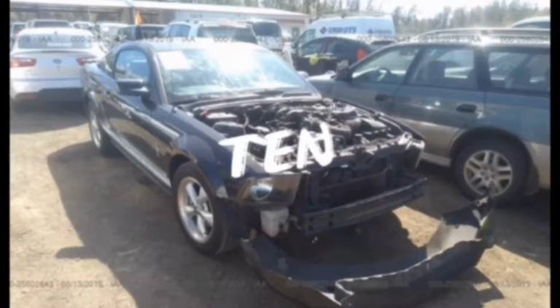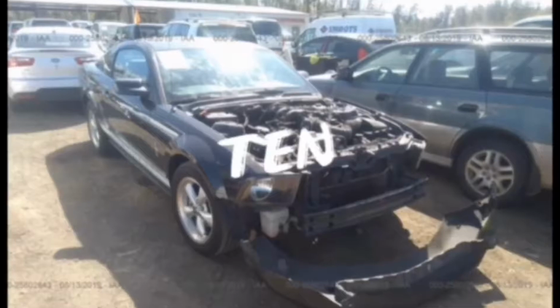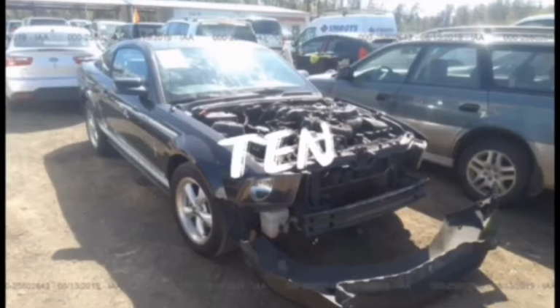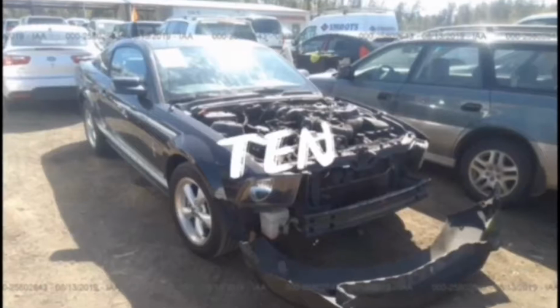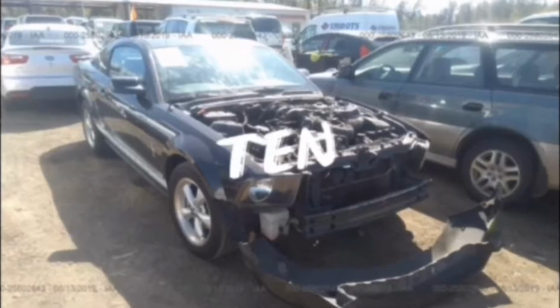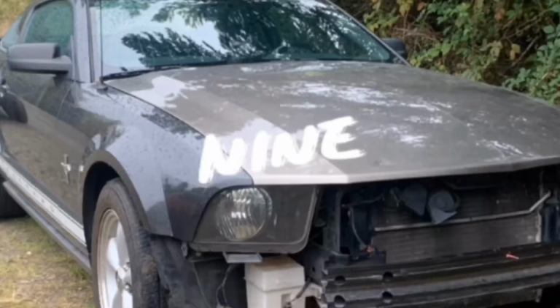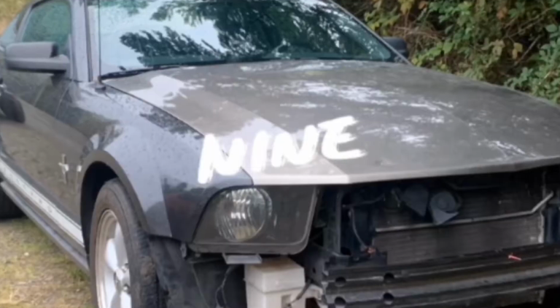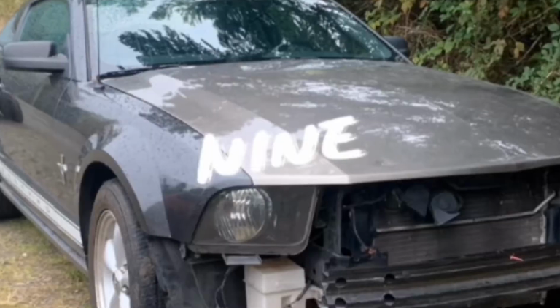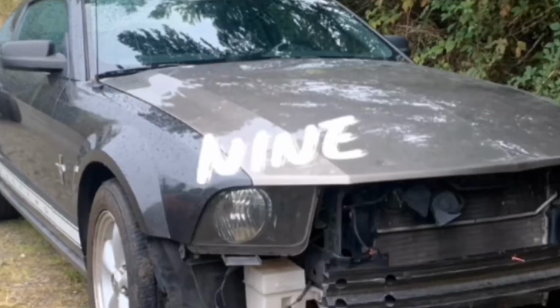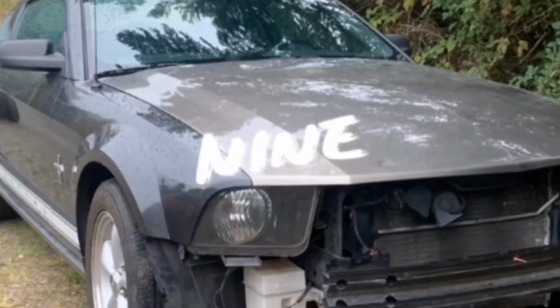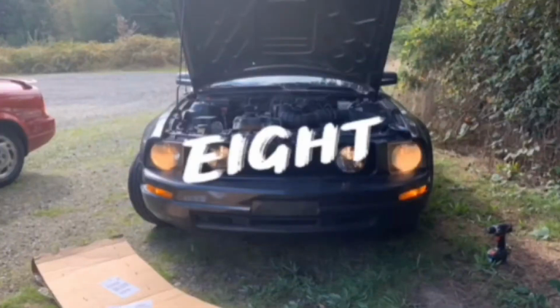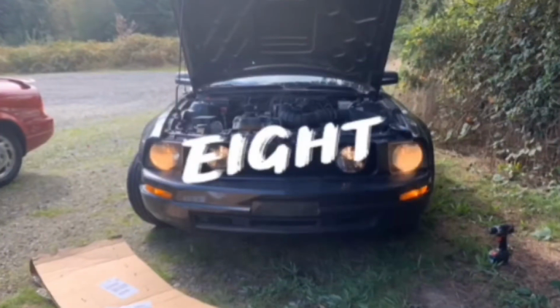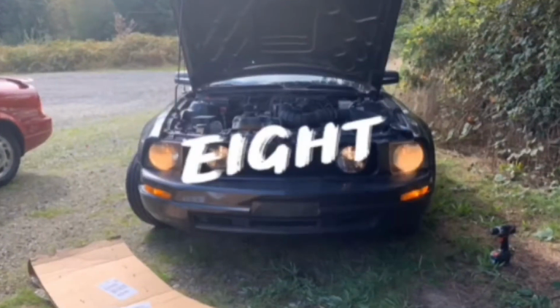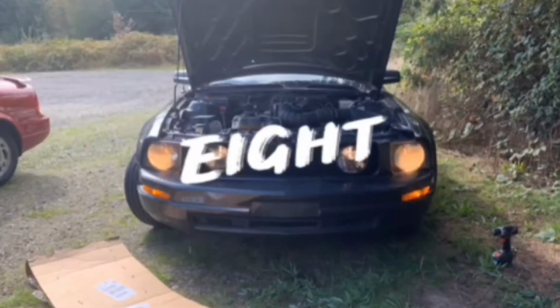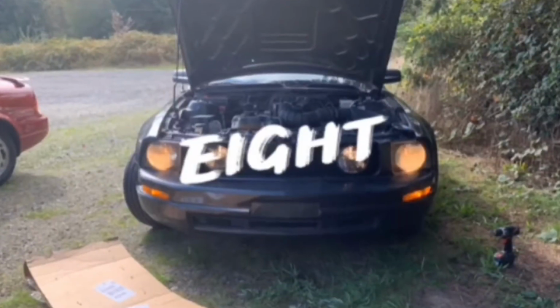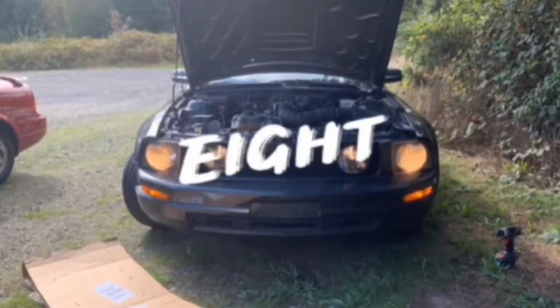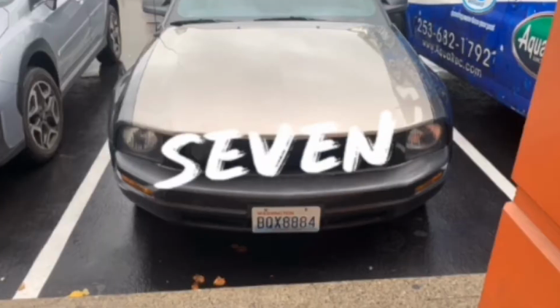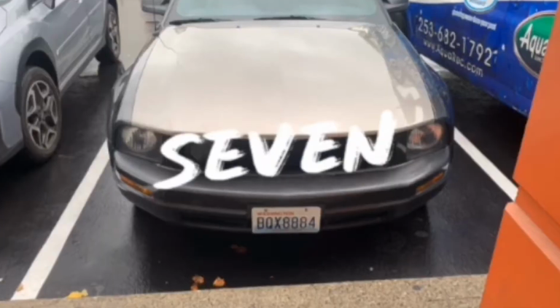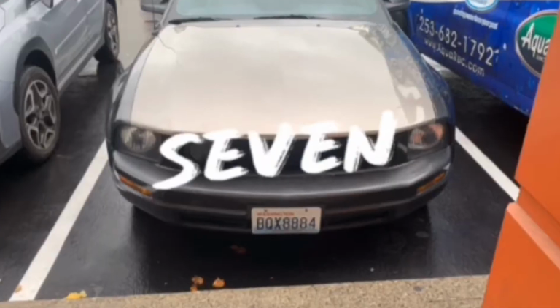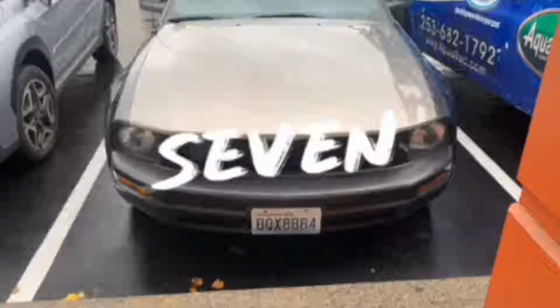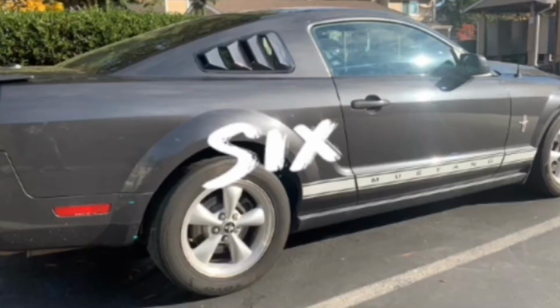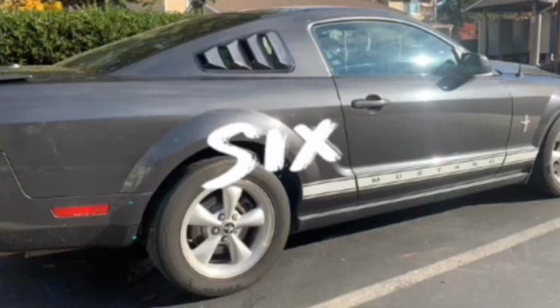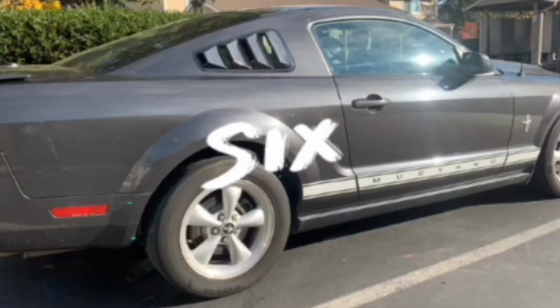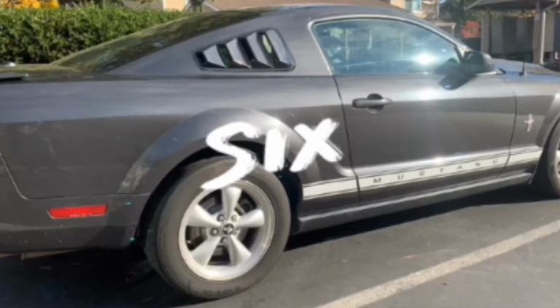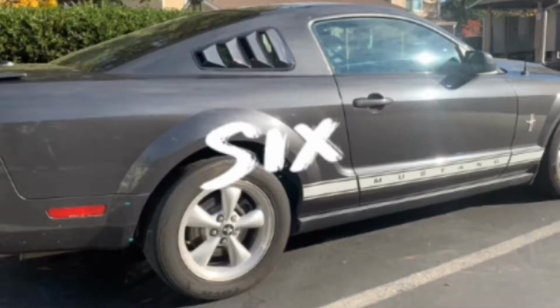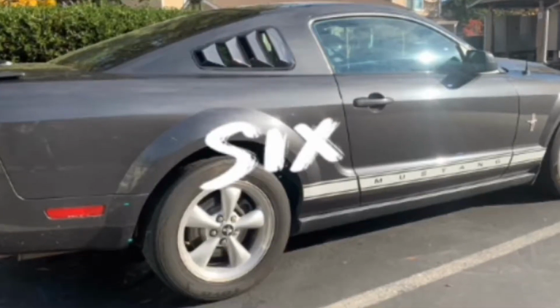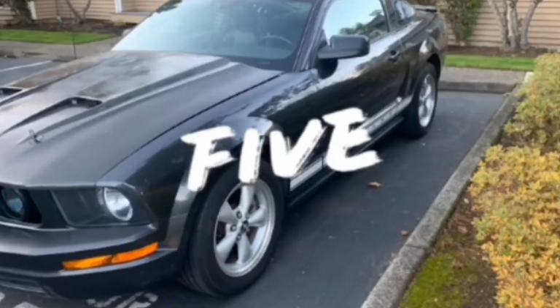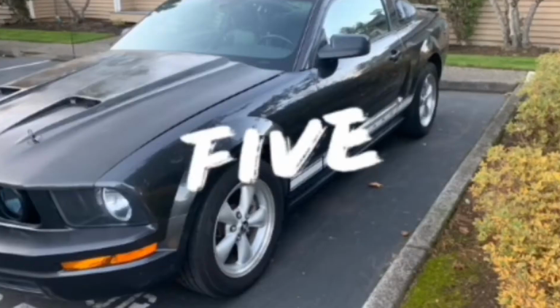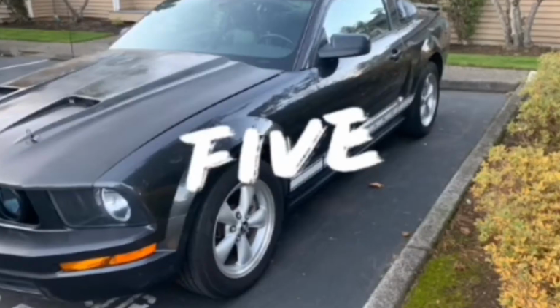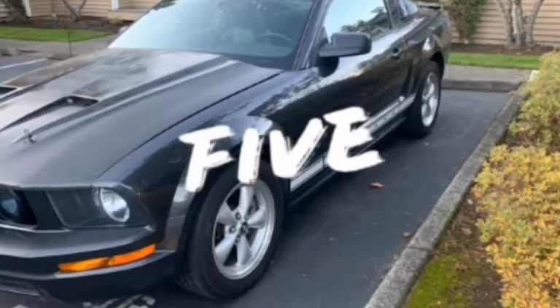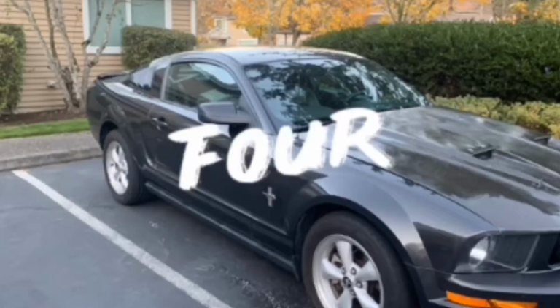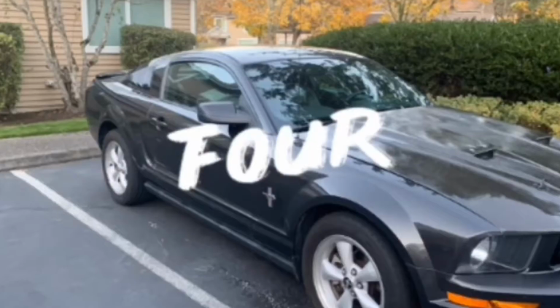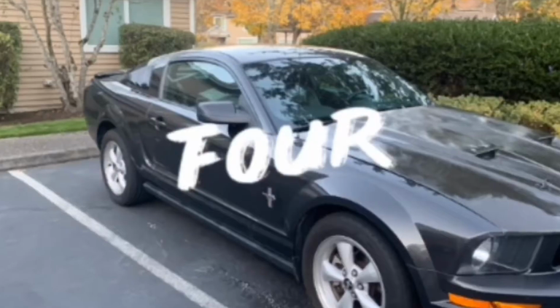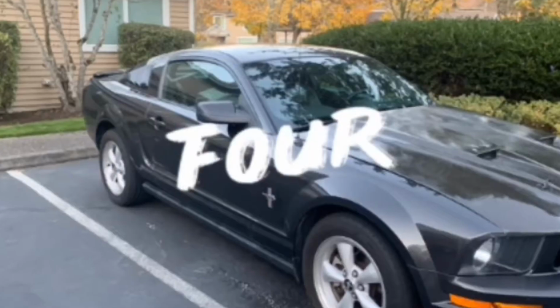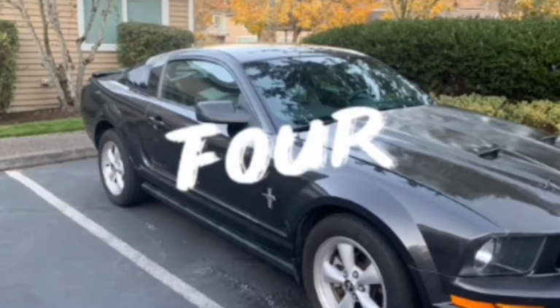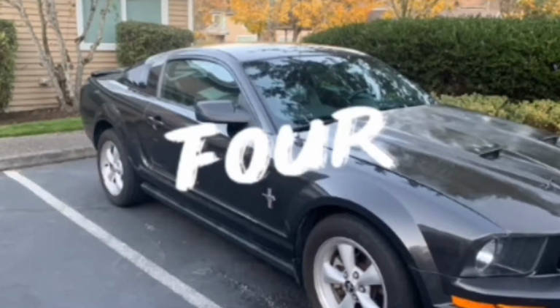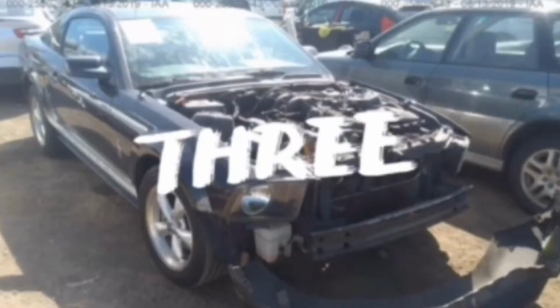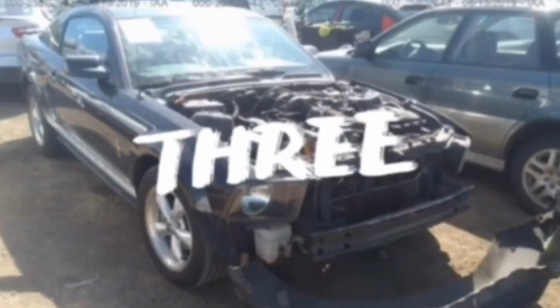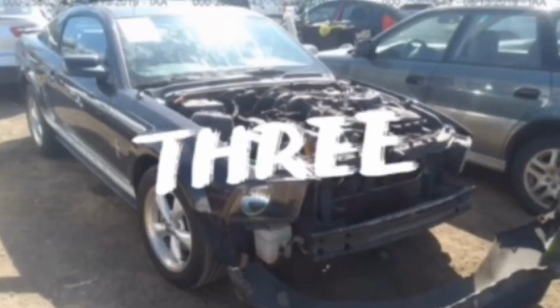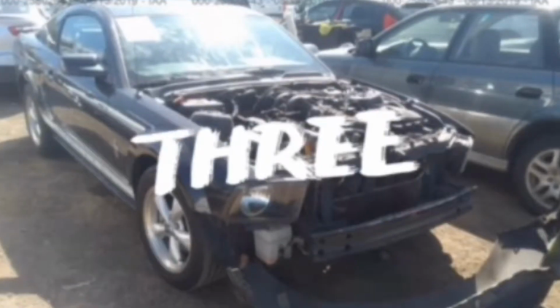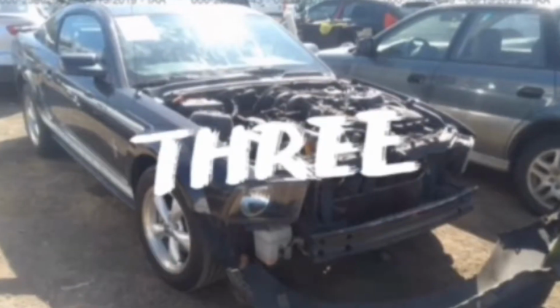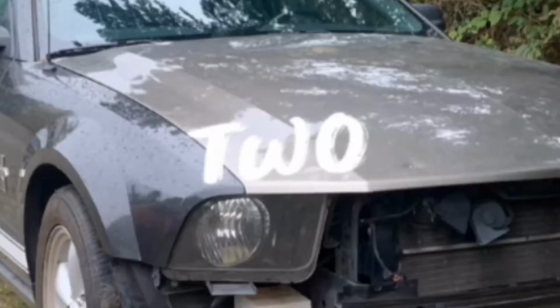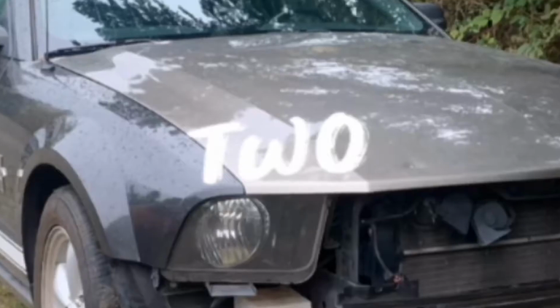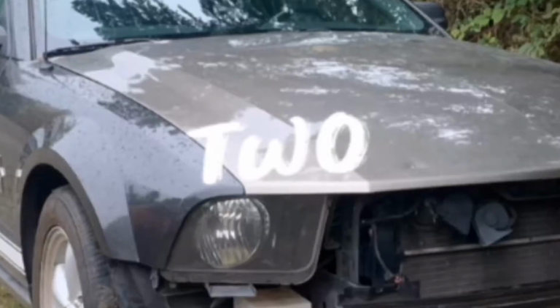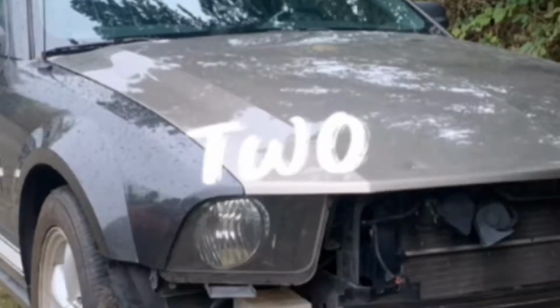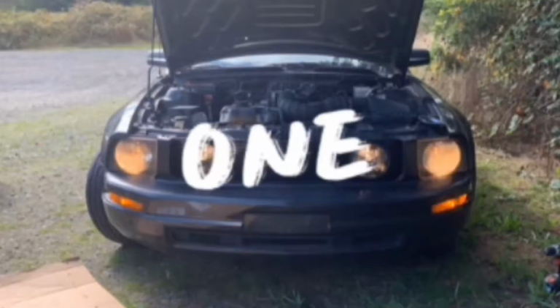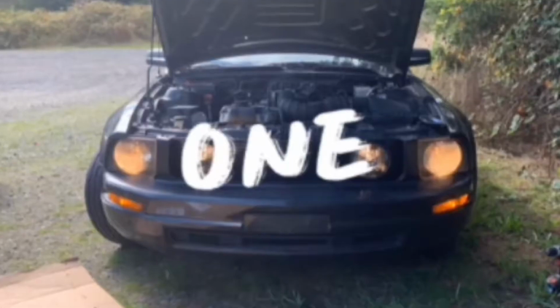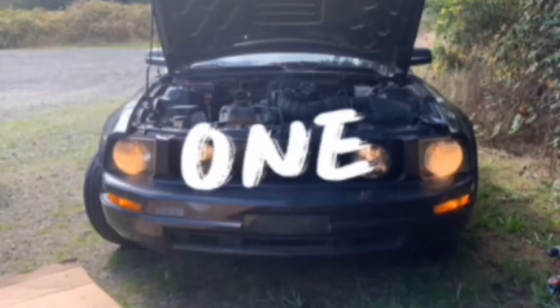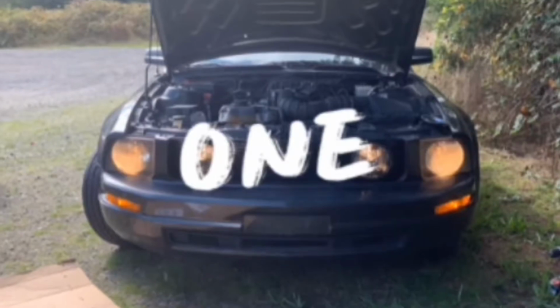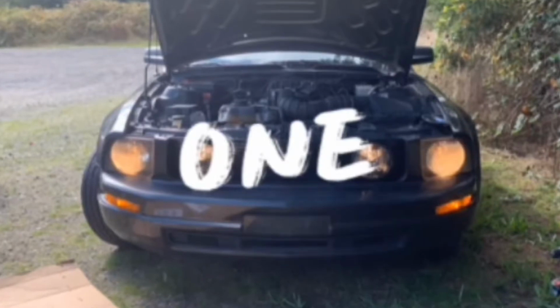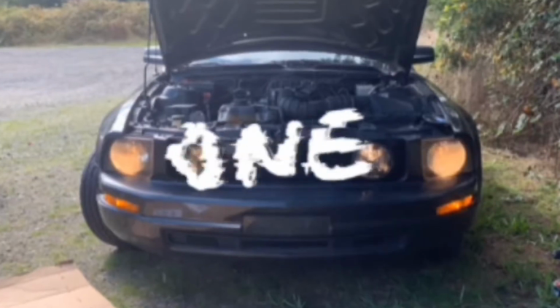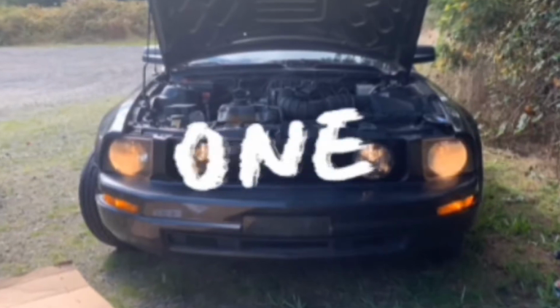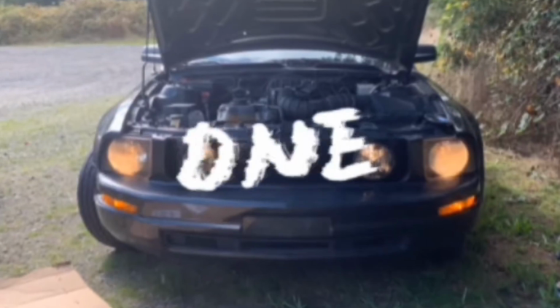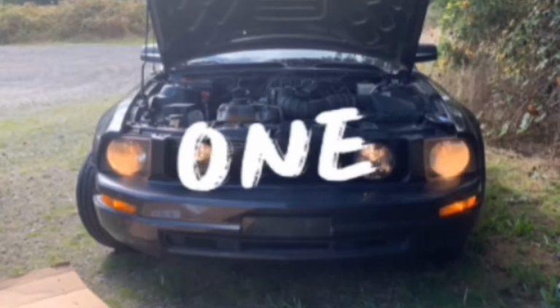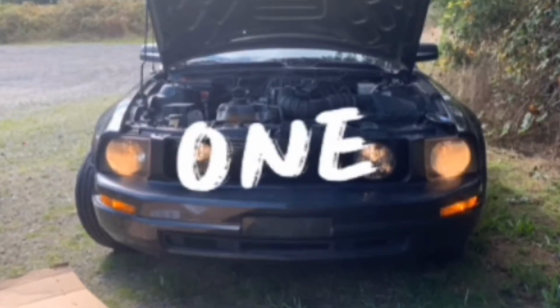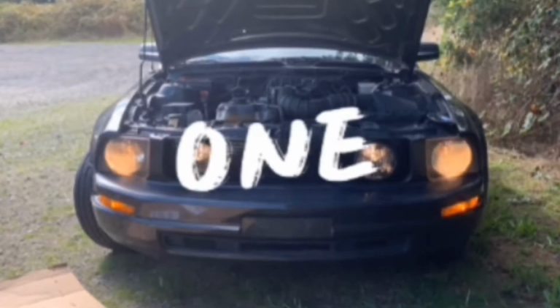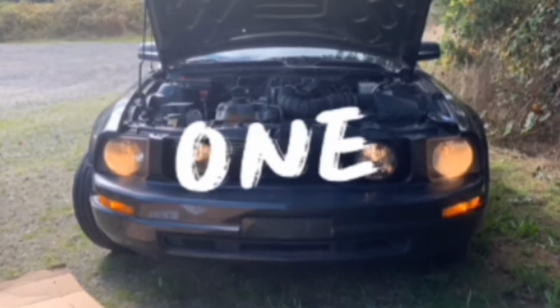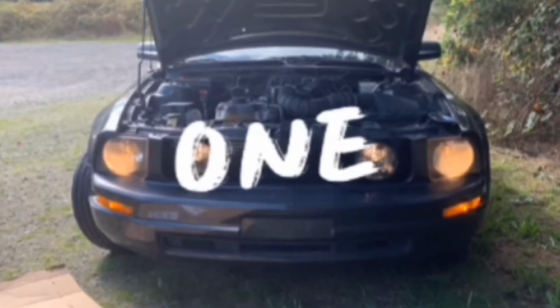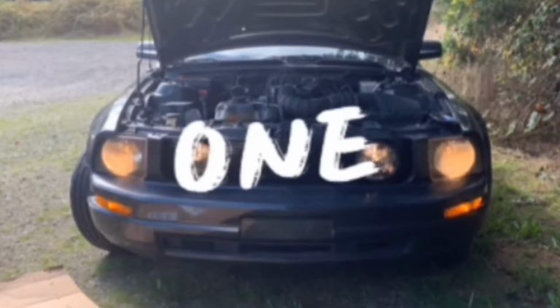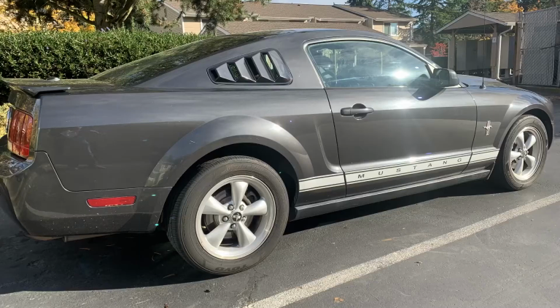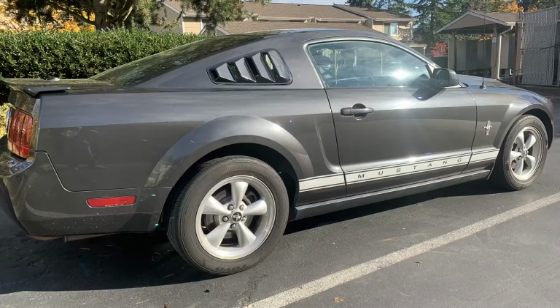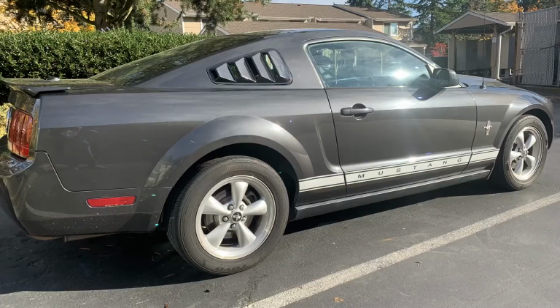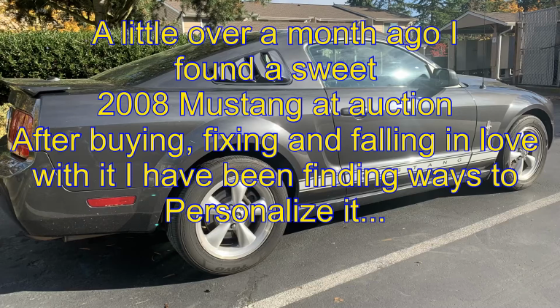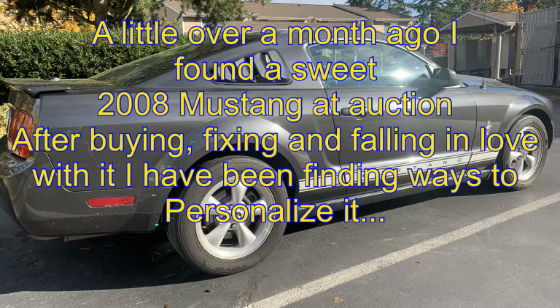Hey guys, Tony here. Today's project is removing the striping off of my 2008 Mustang.